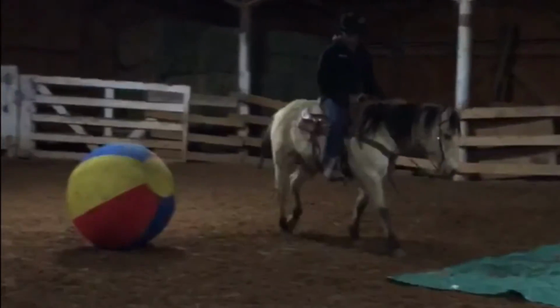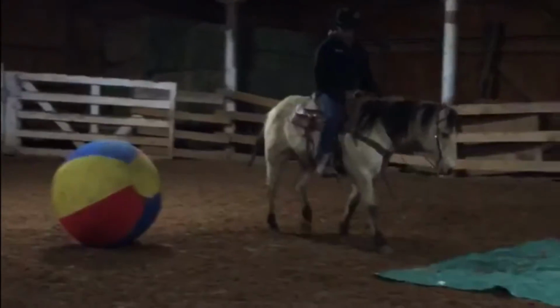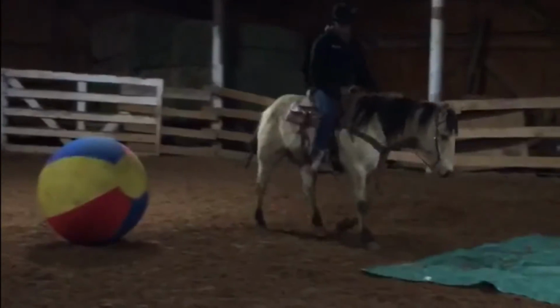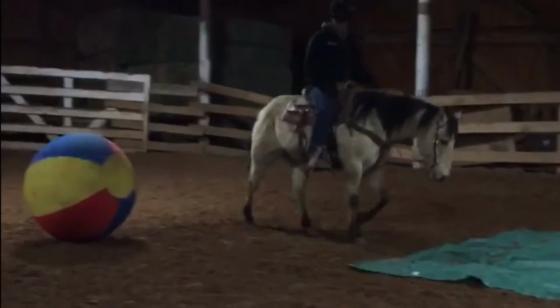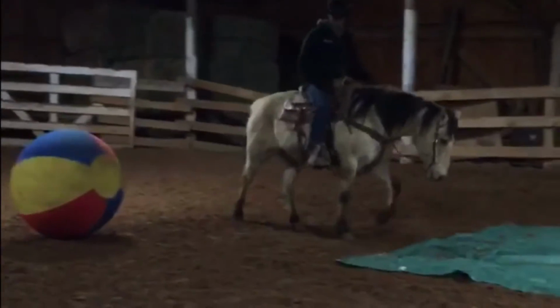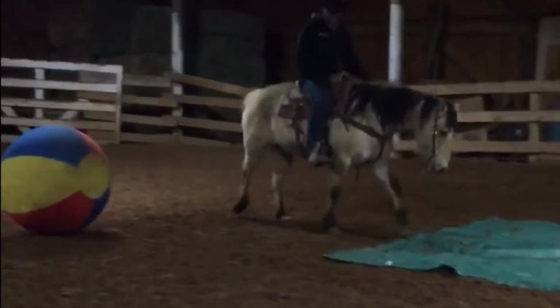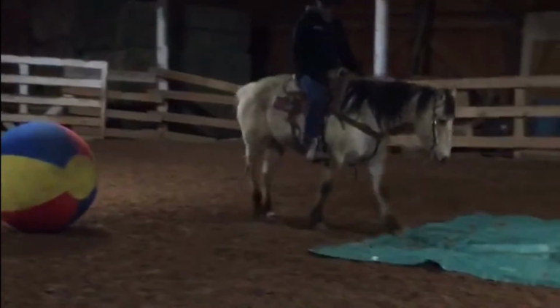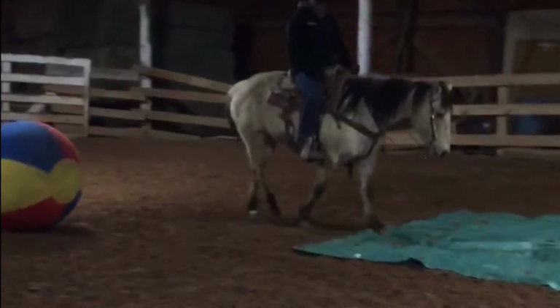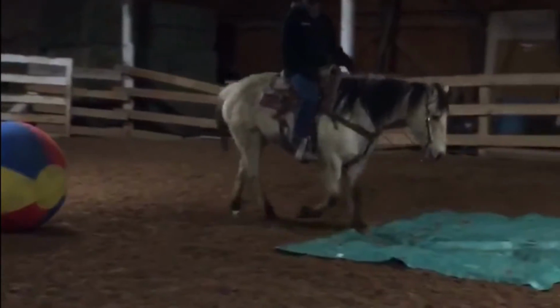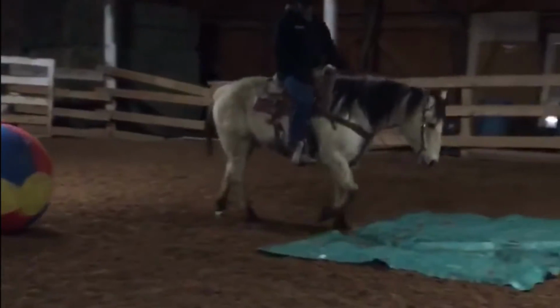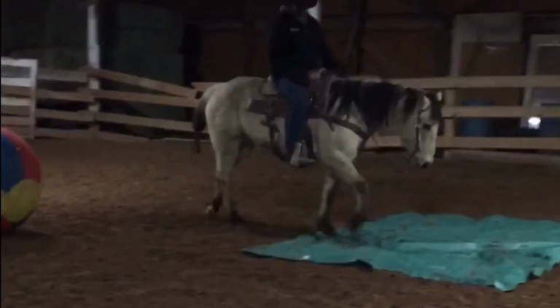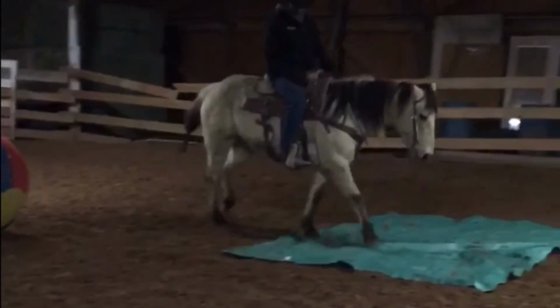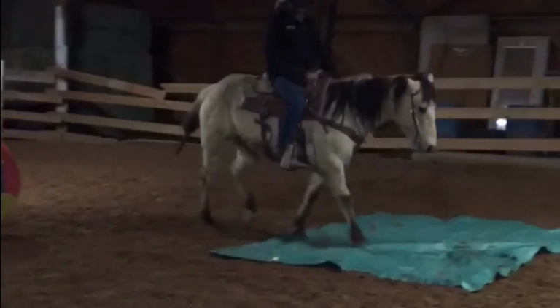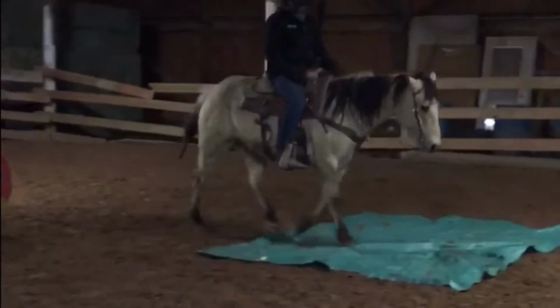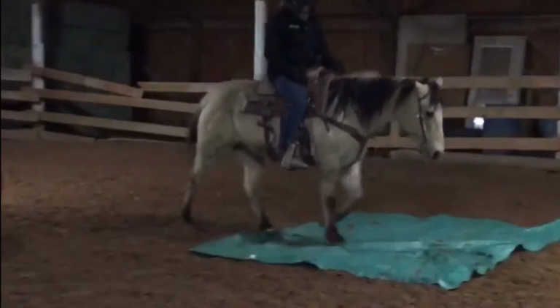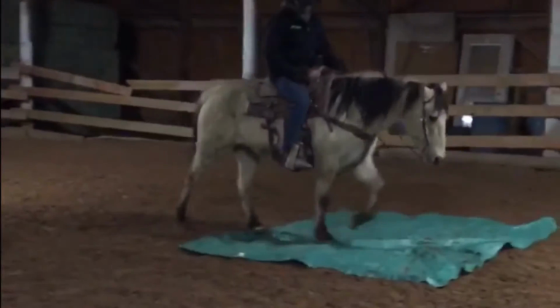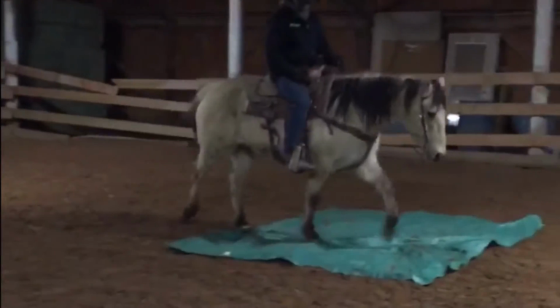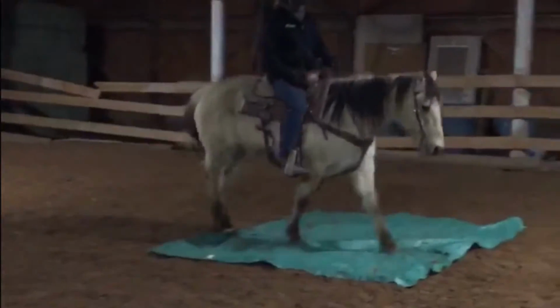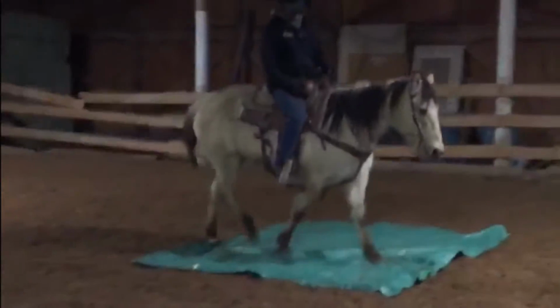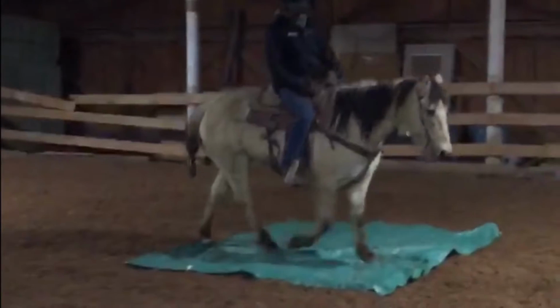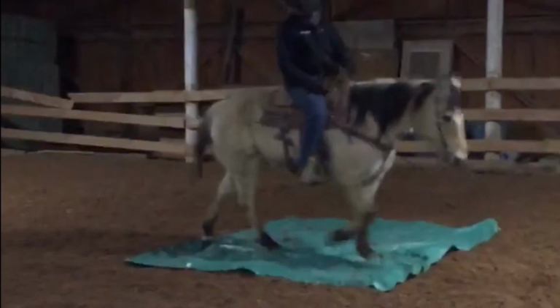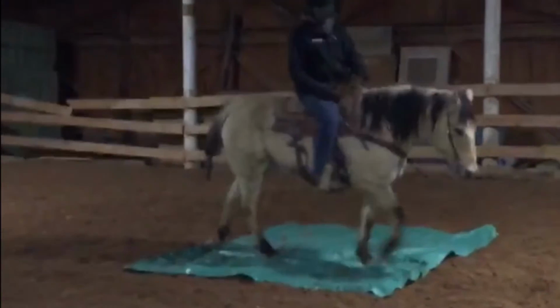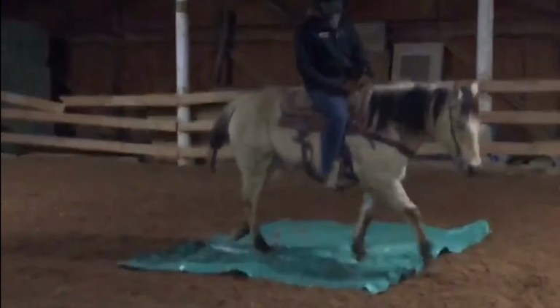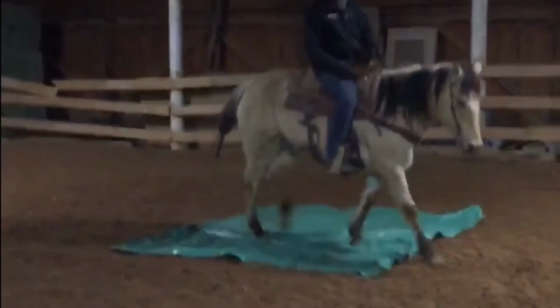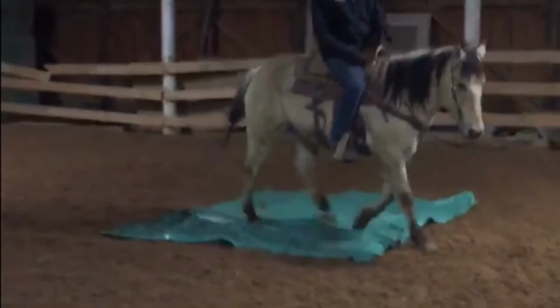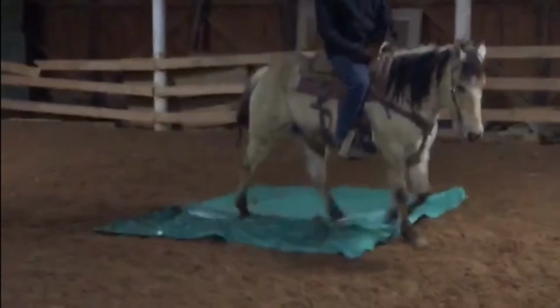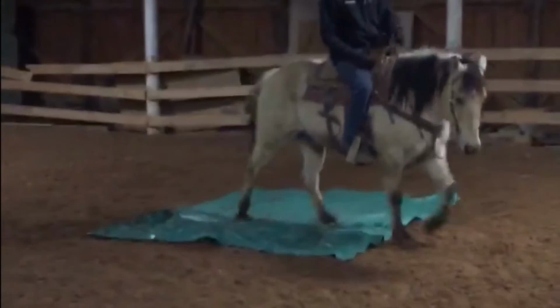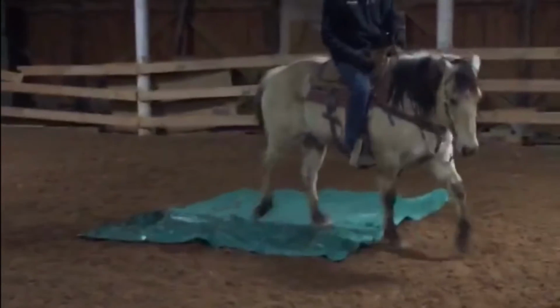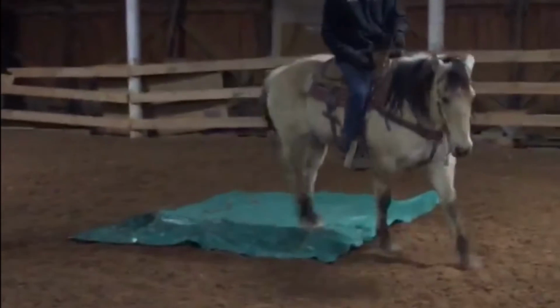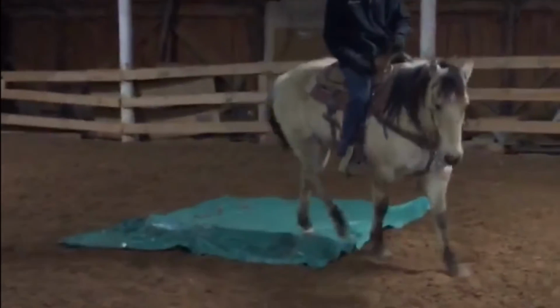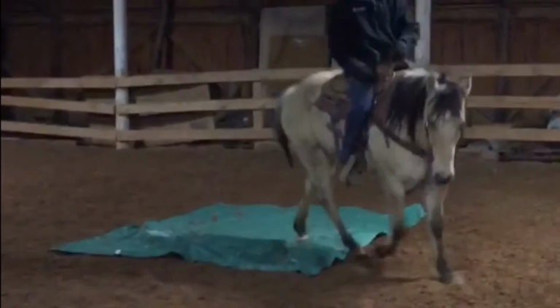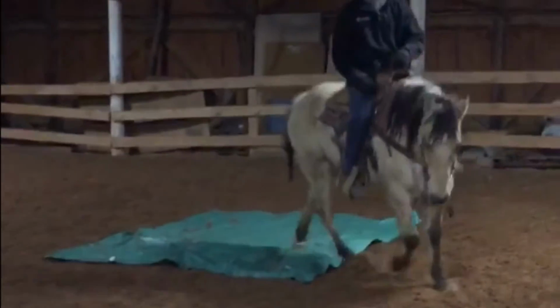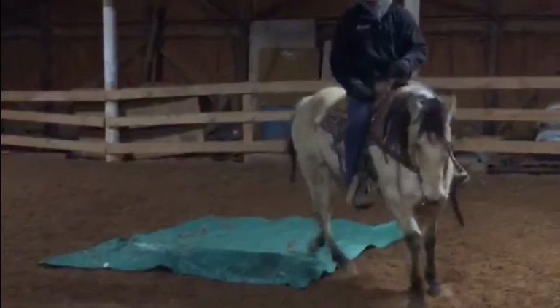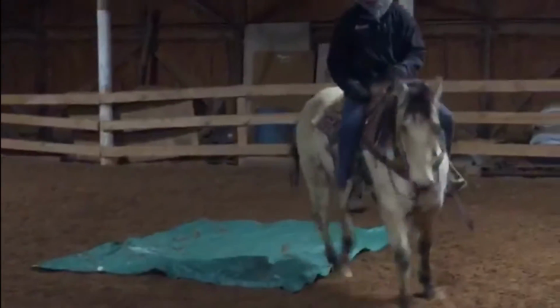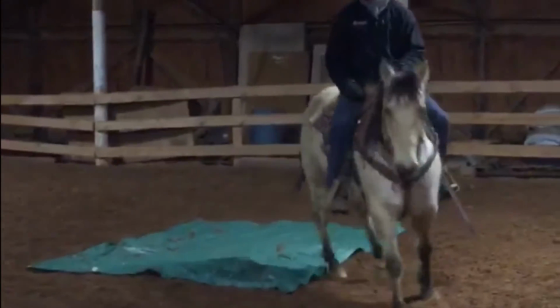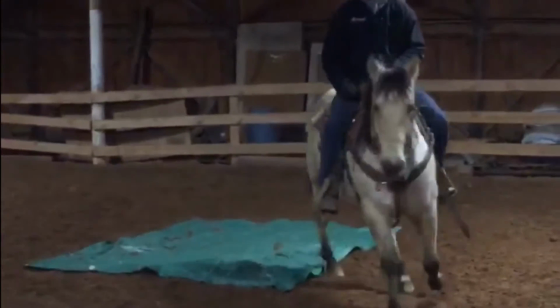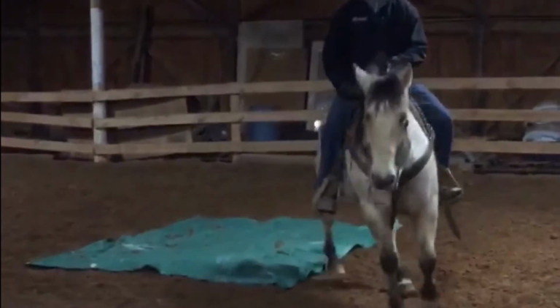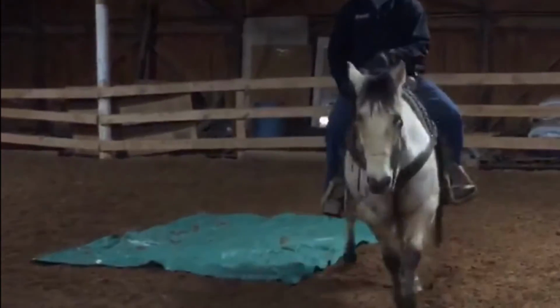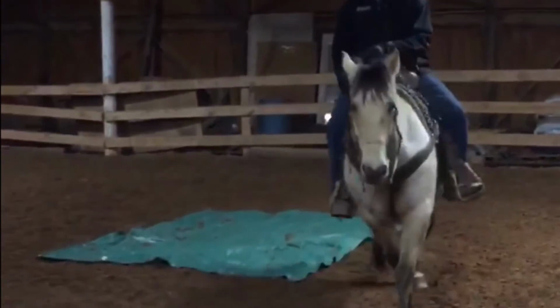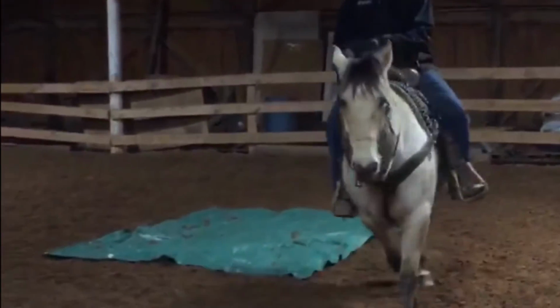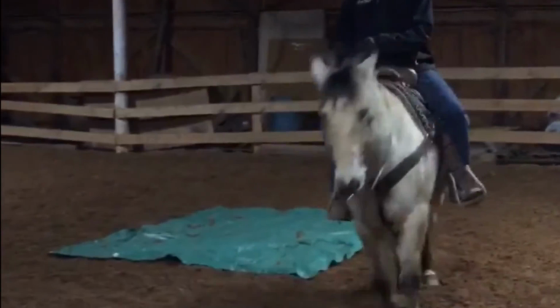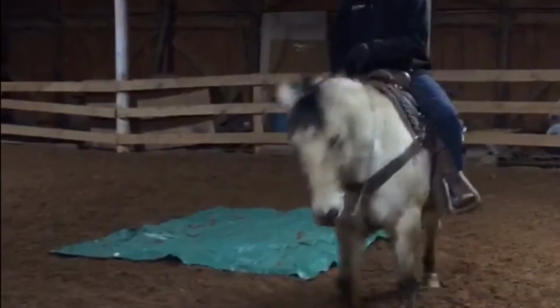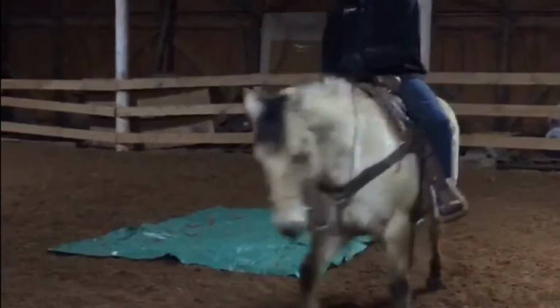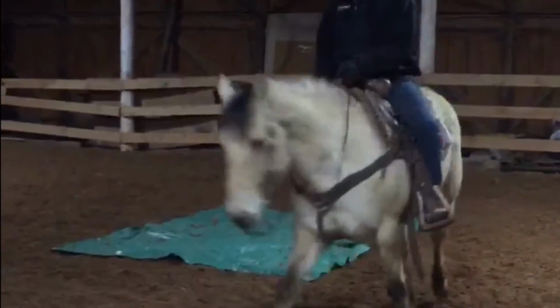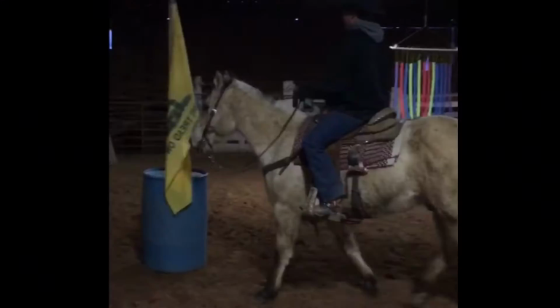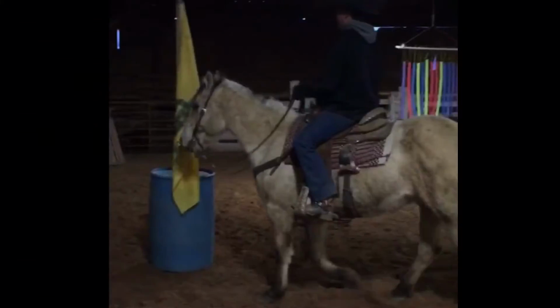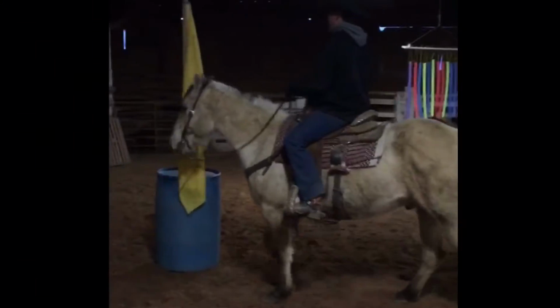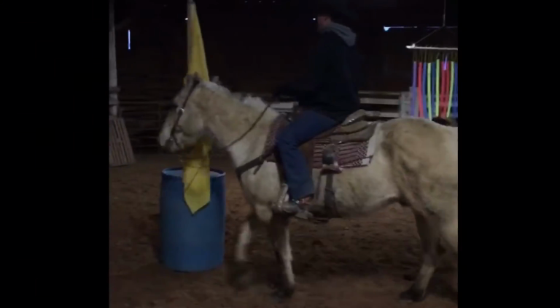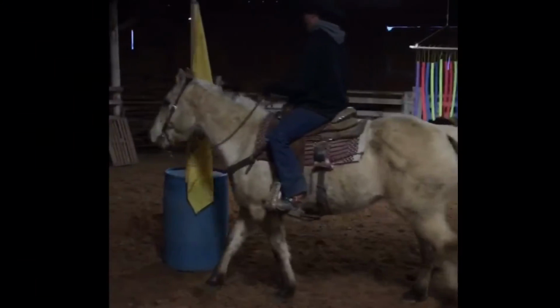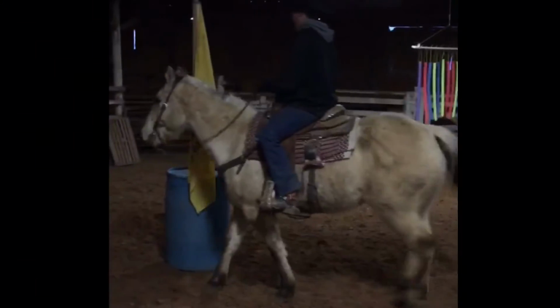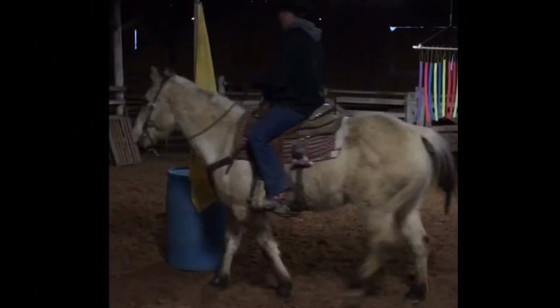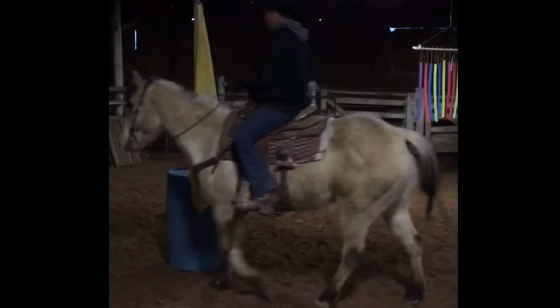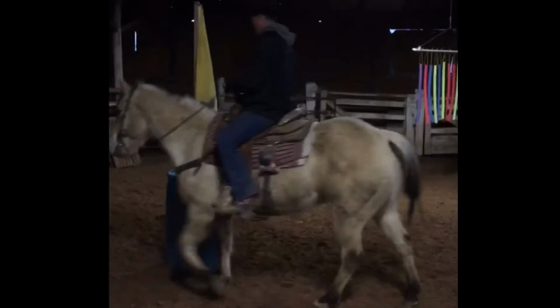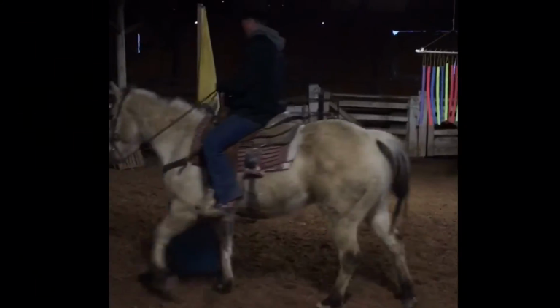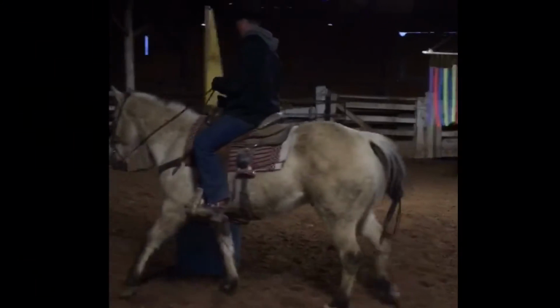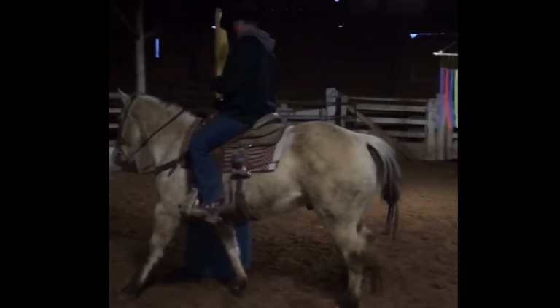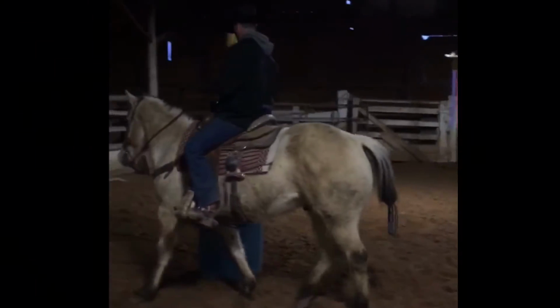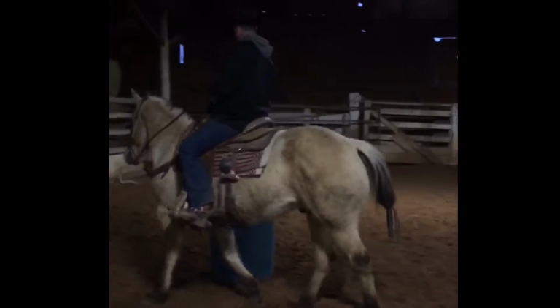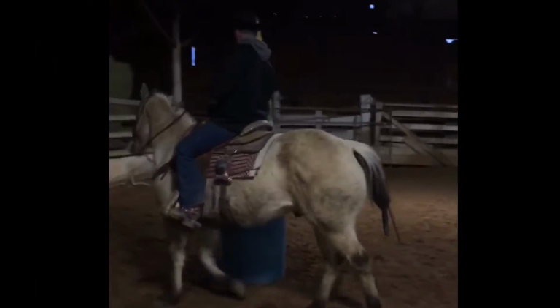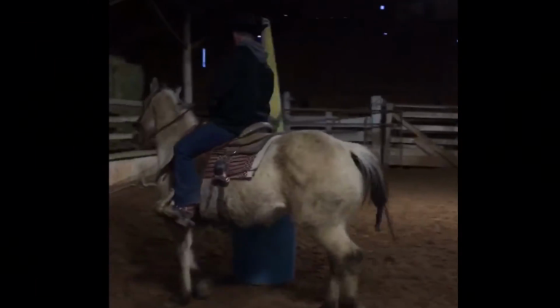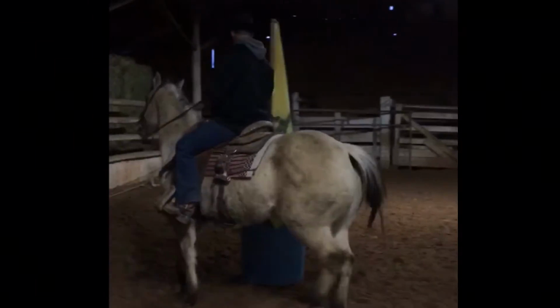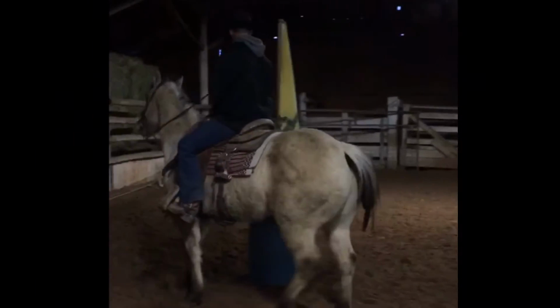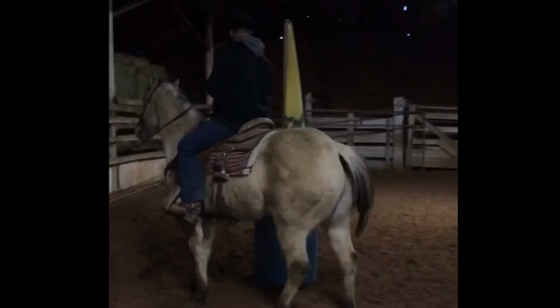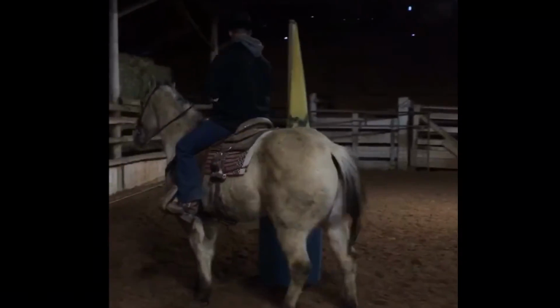He's extremely cowy and would be great for someone that wants to start sorting or just for a ranch companion.